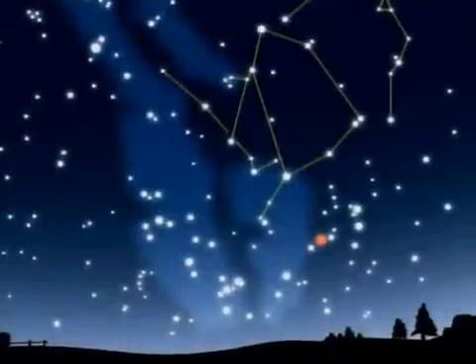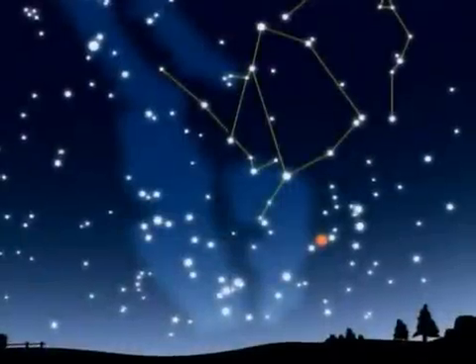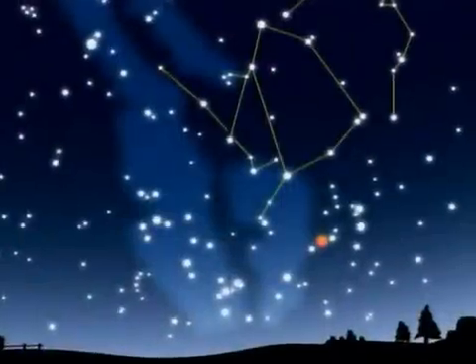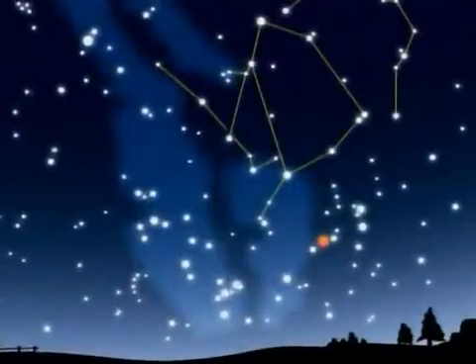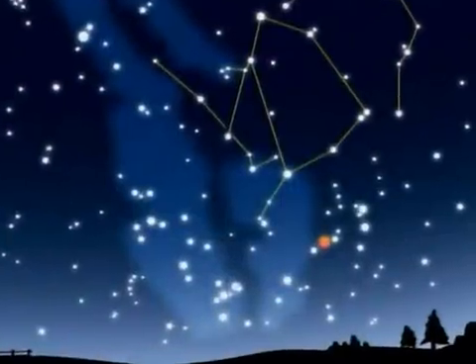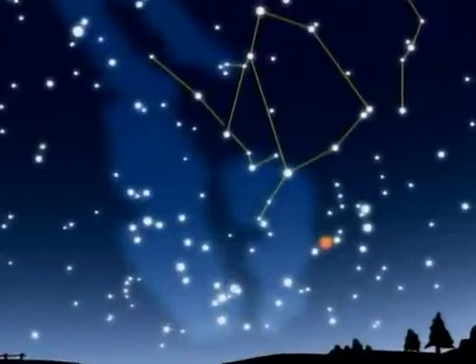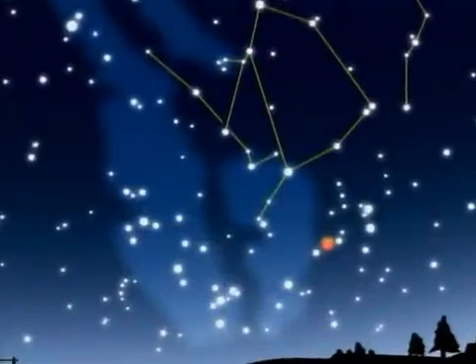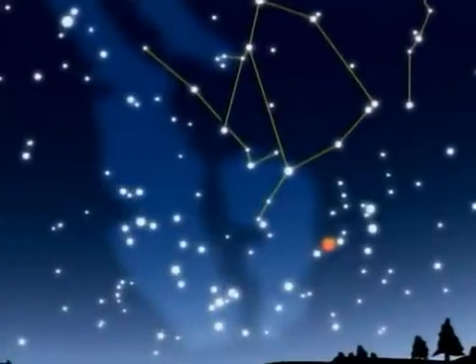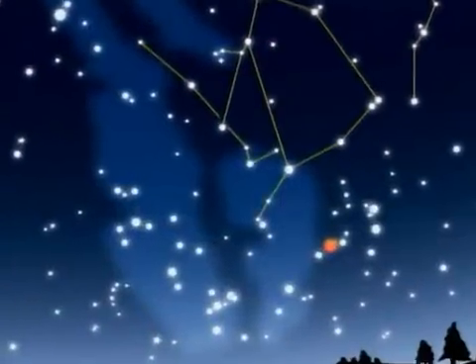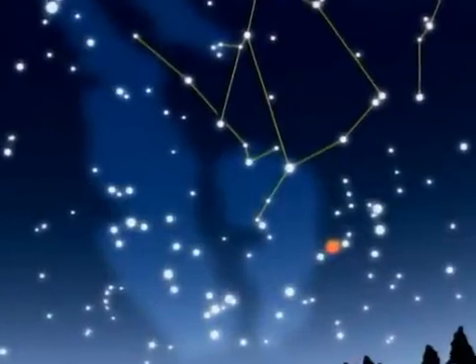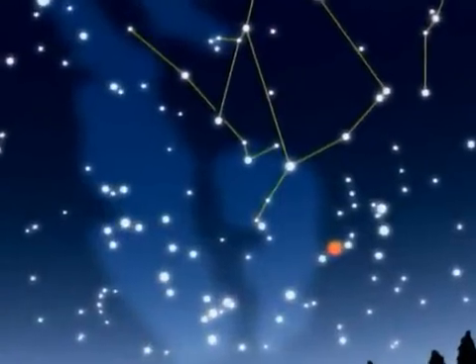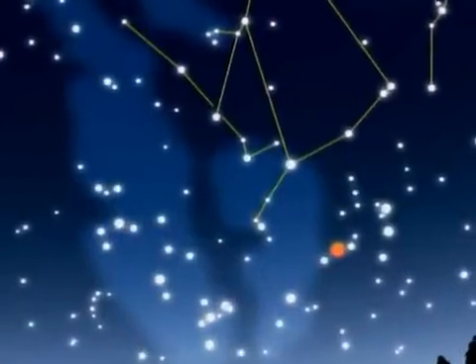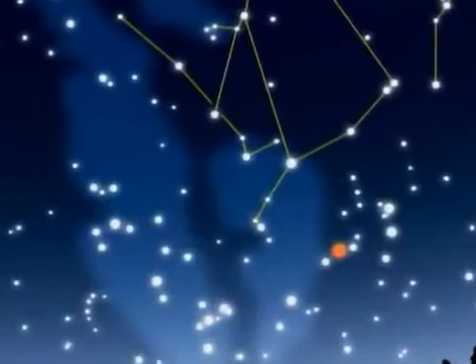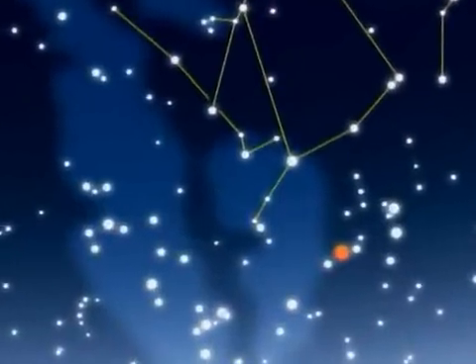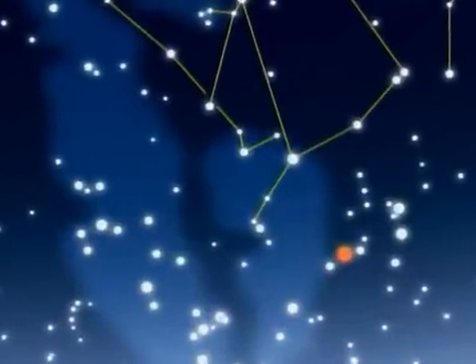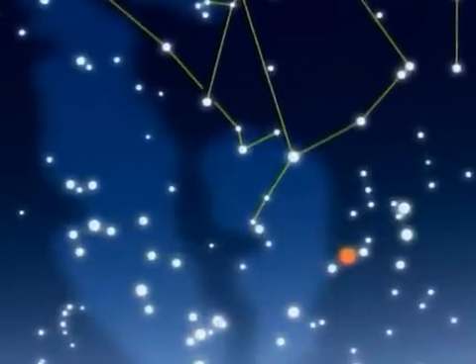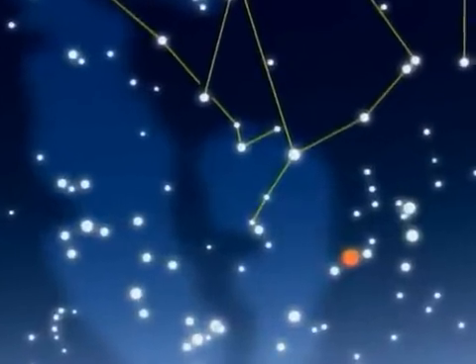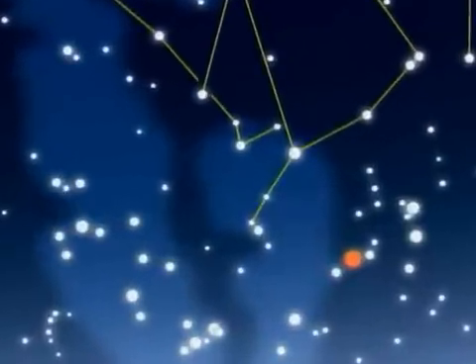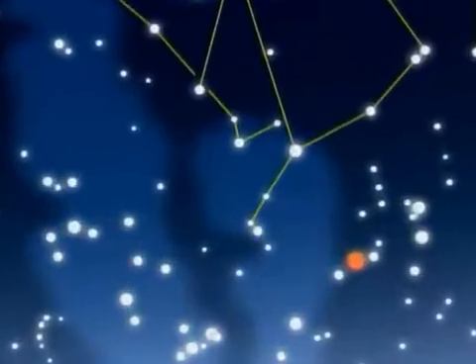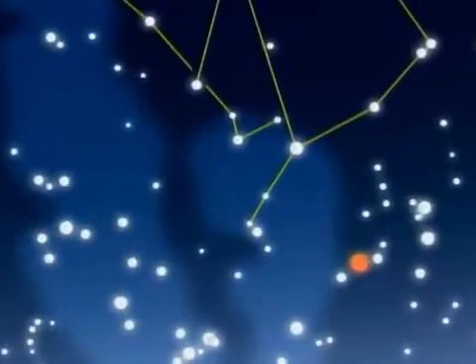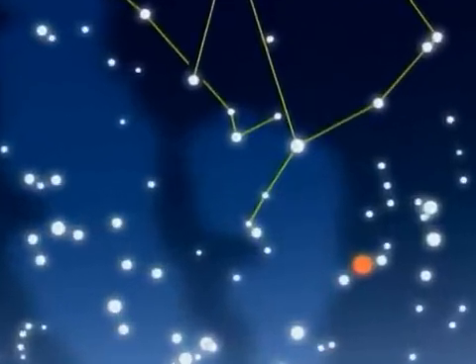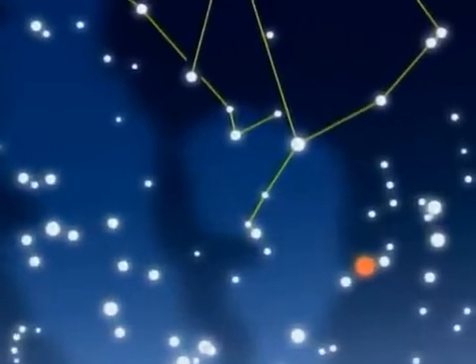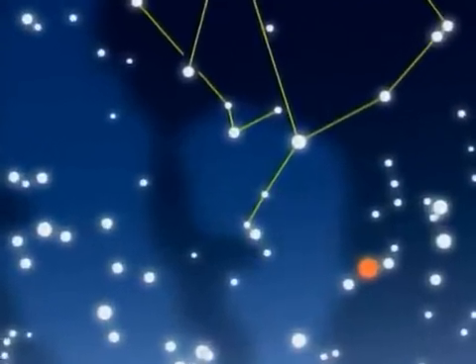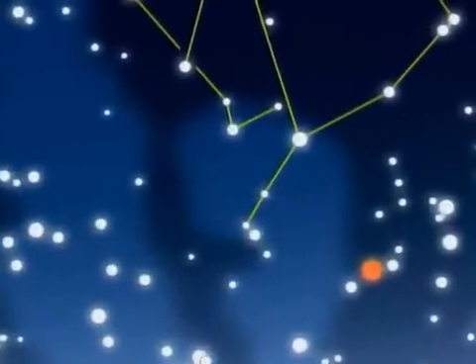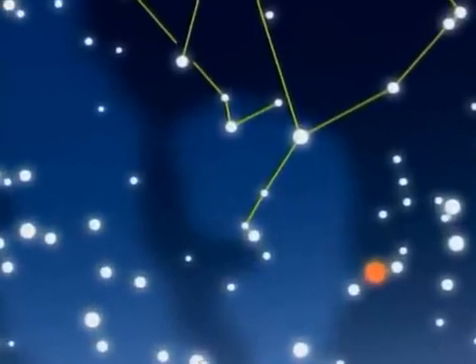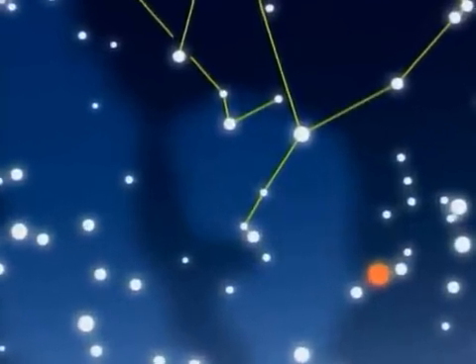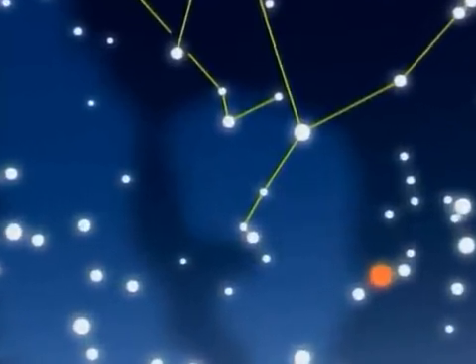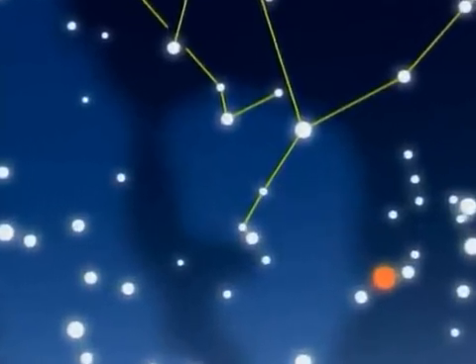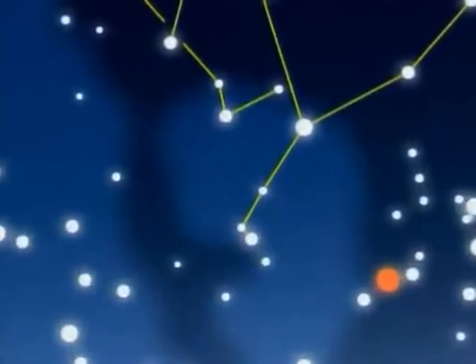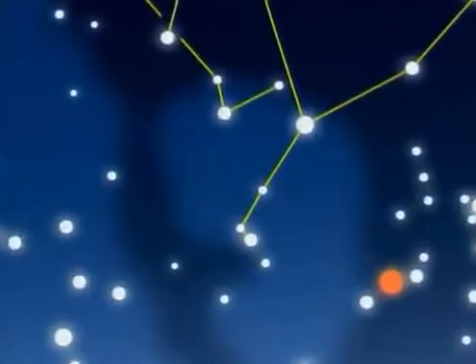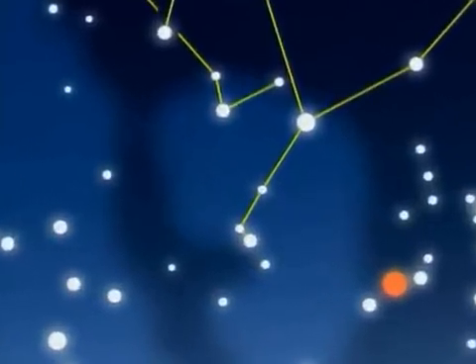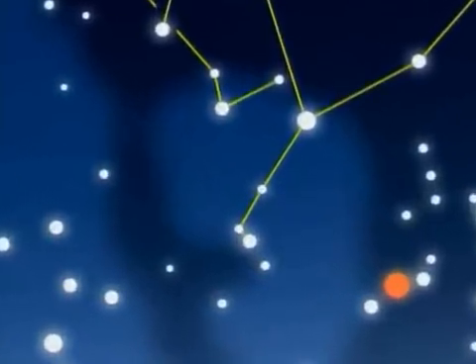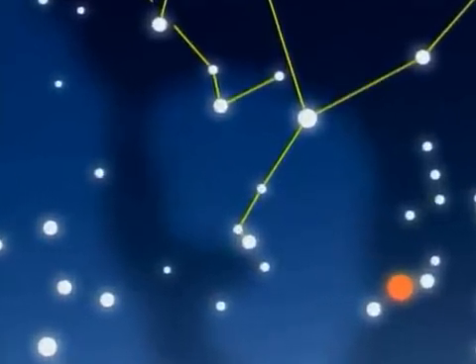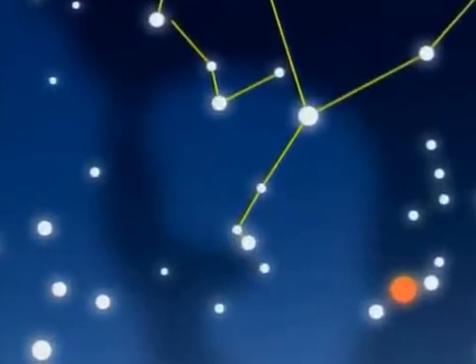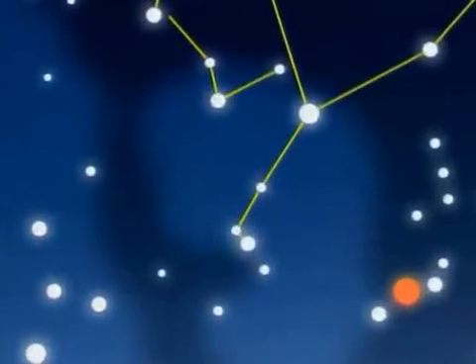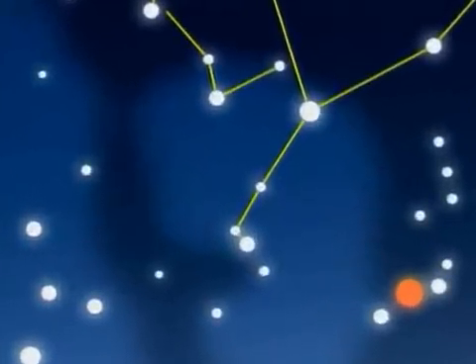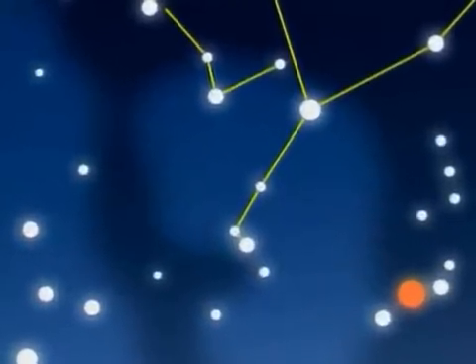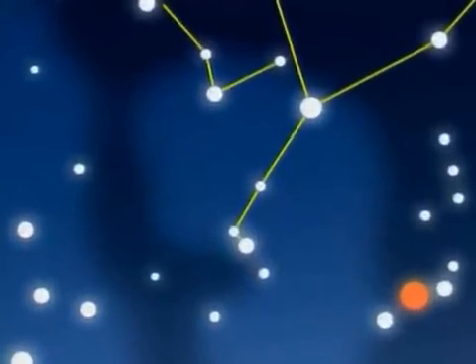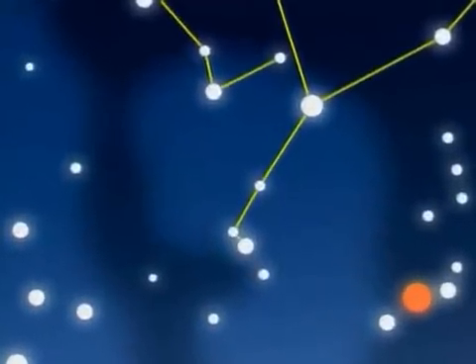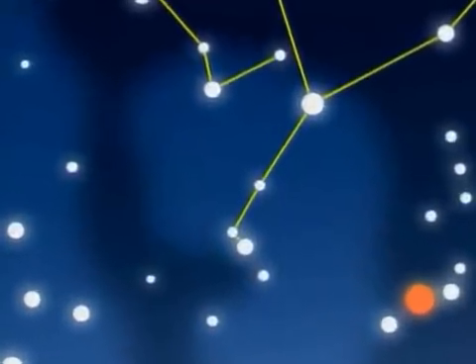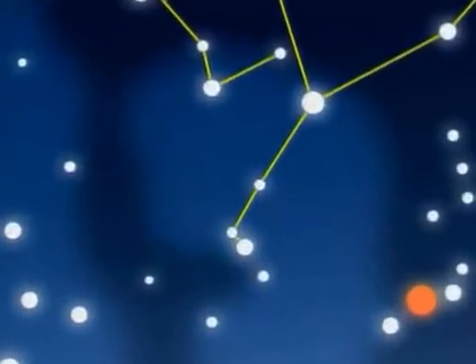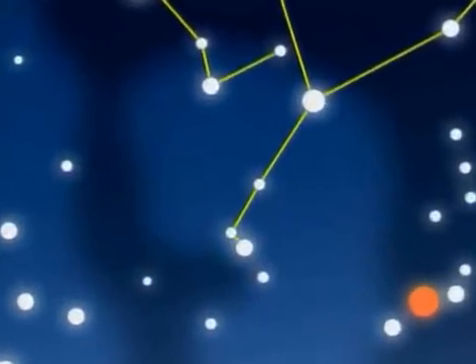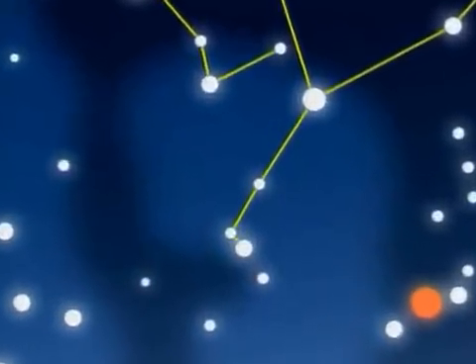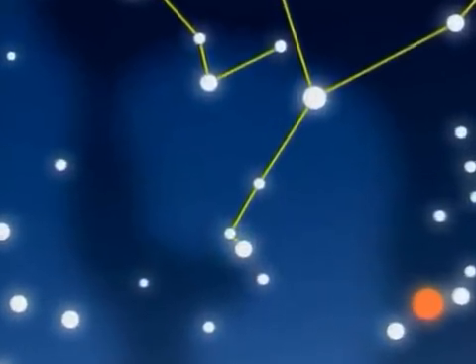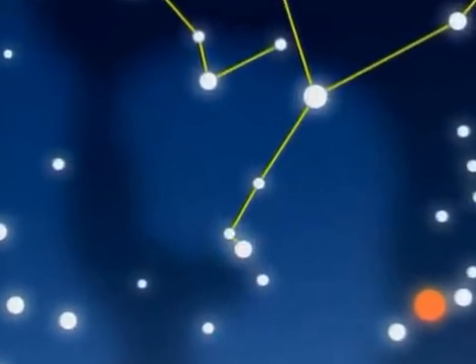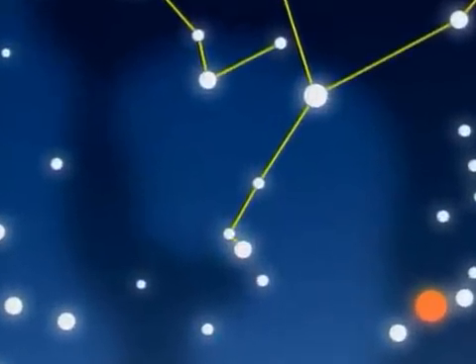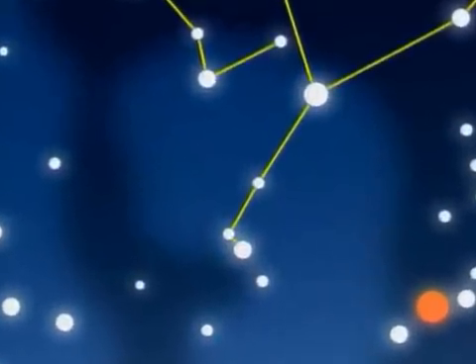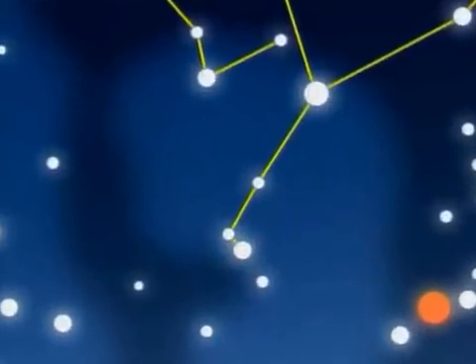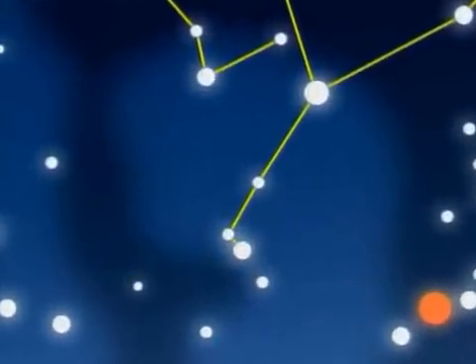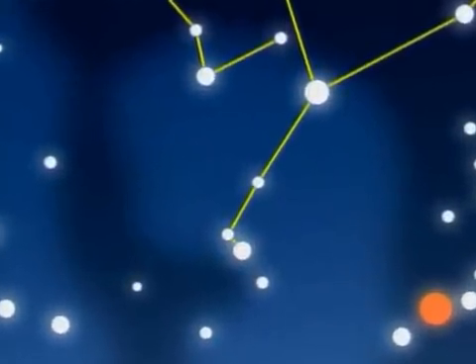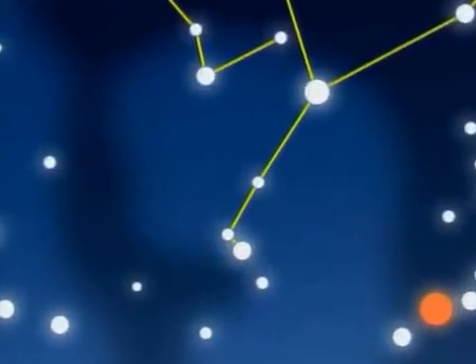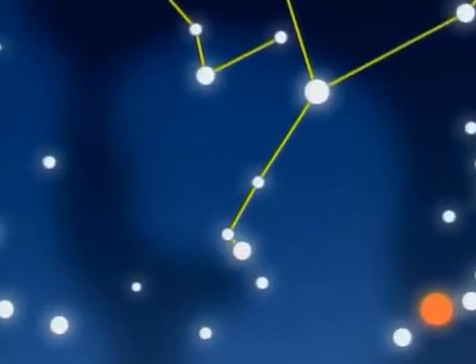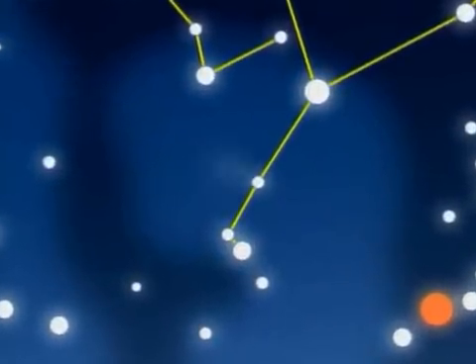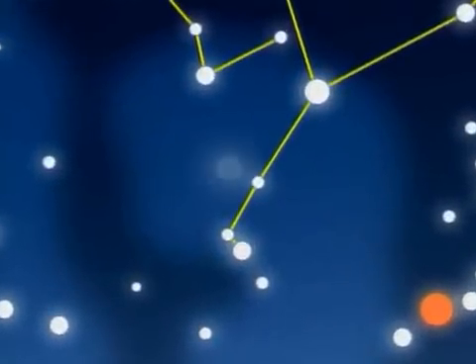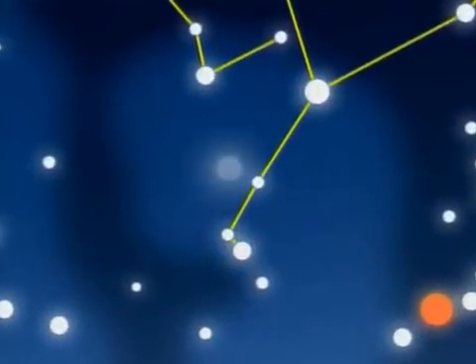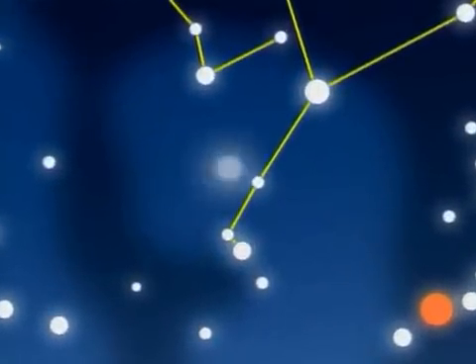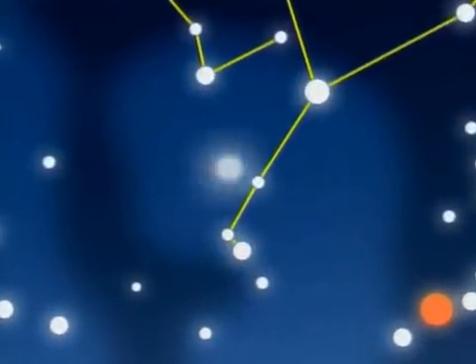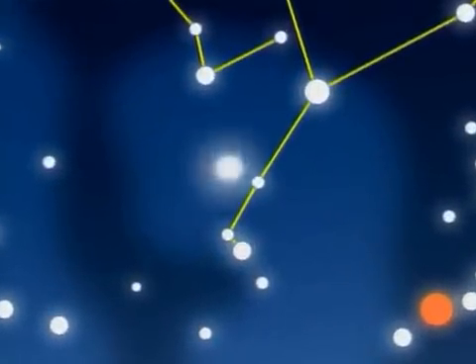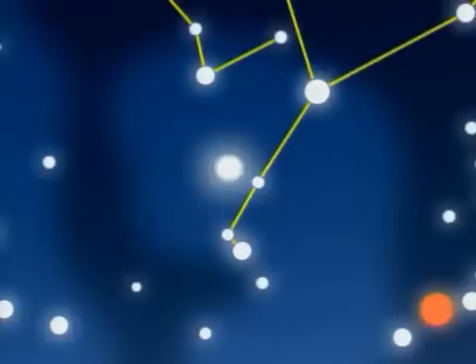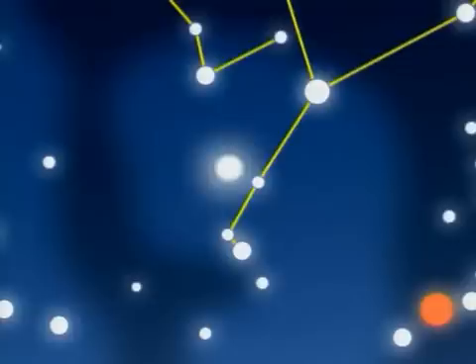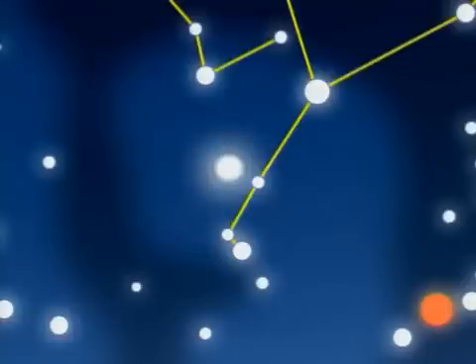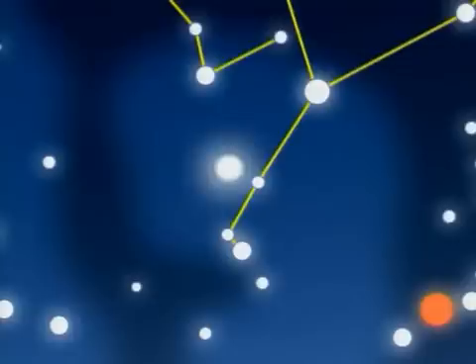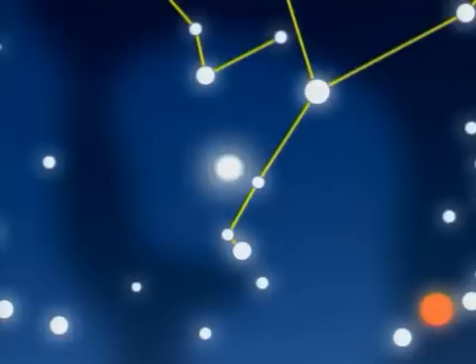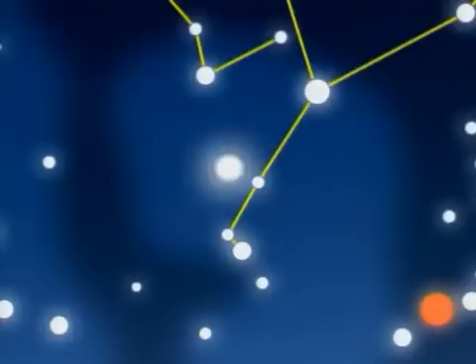Ophiuchus is where the last supernova was seen in our galaxy. Called Kepler's Supernova, it erupted here in 1604.